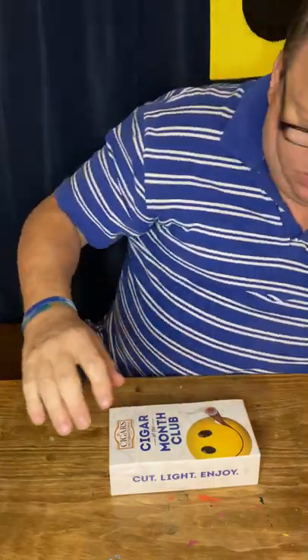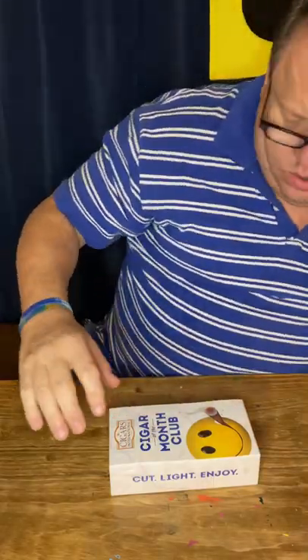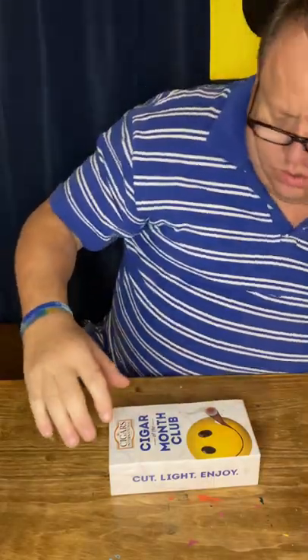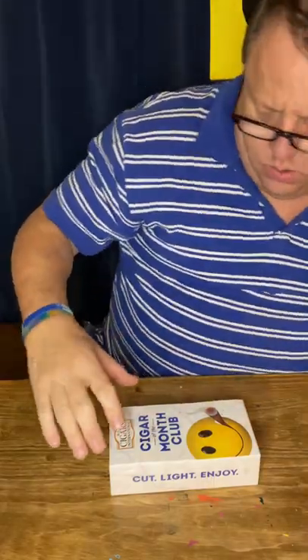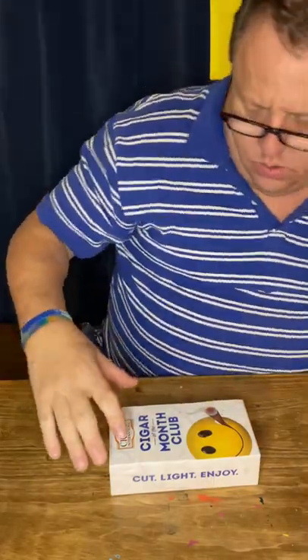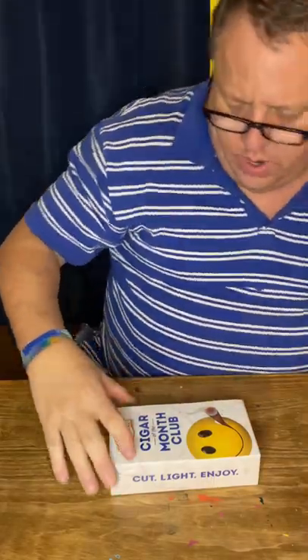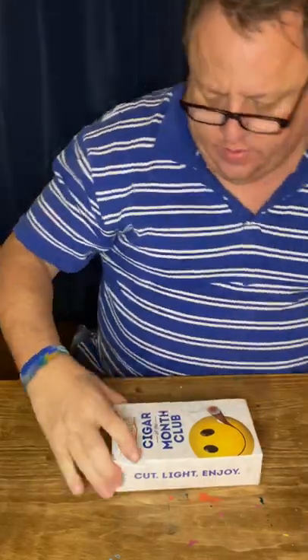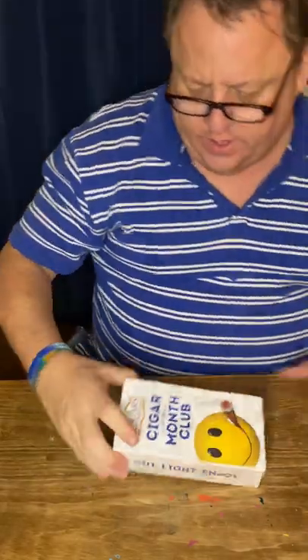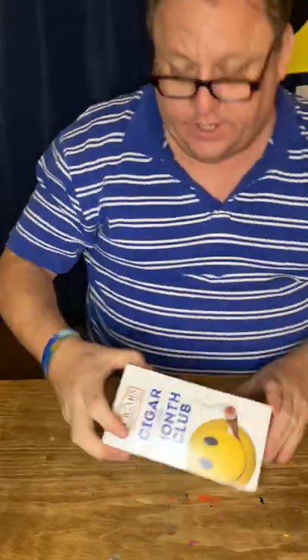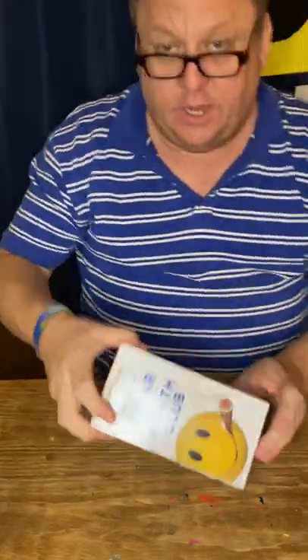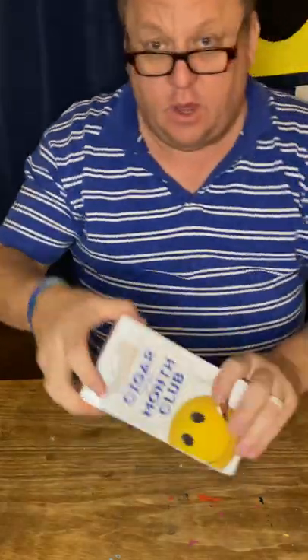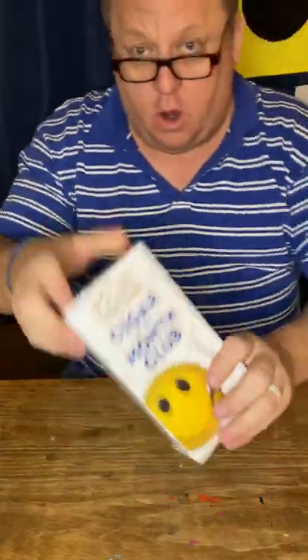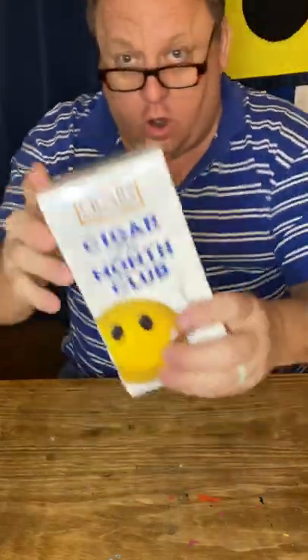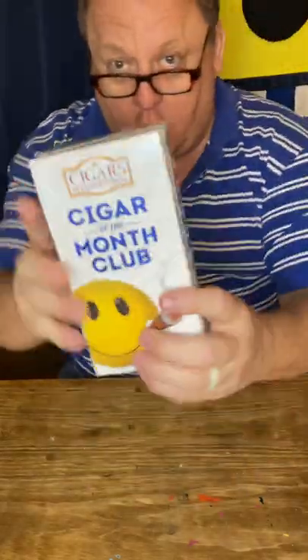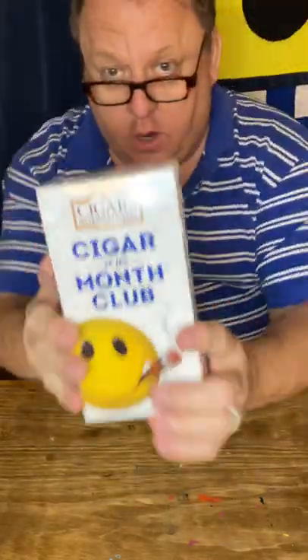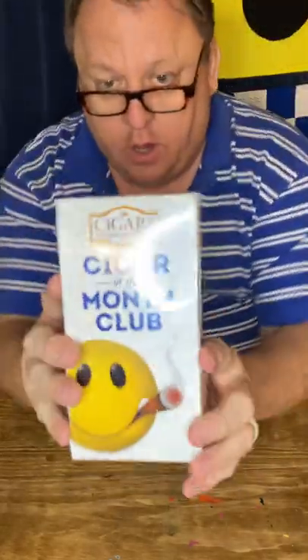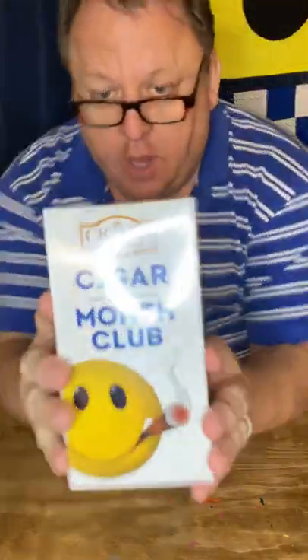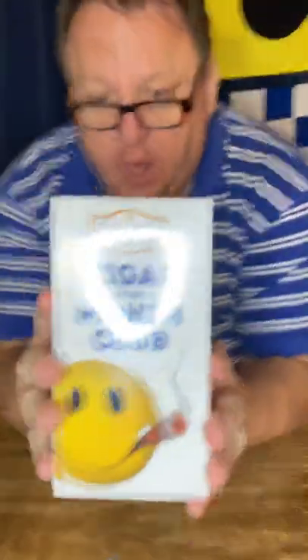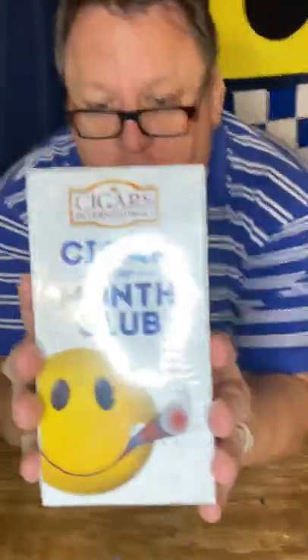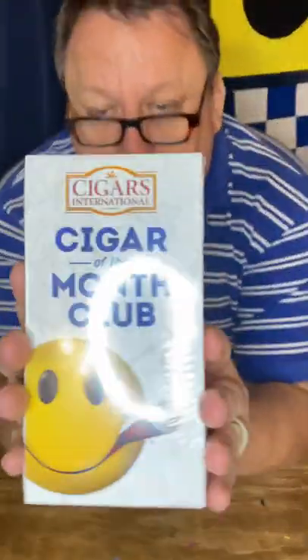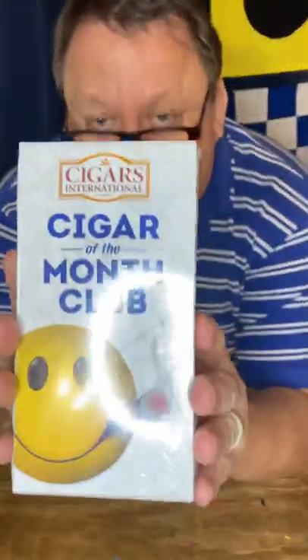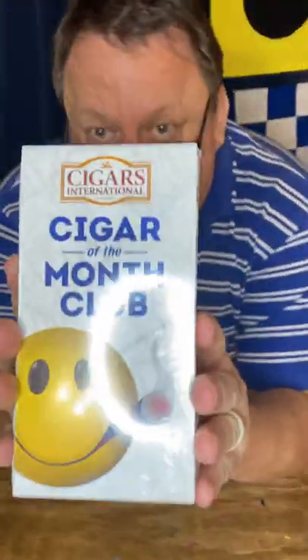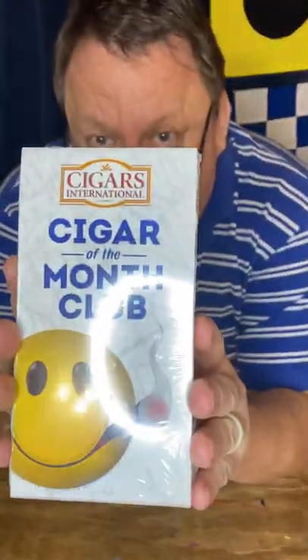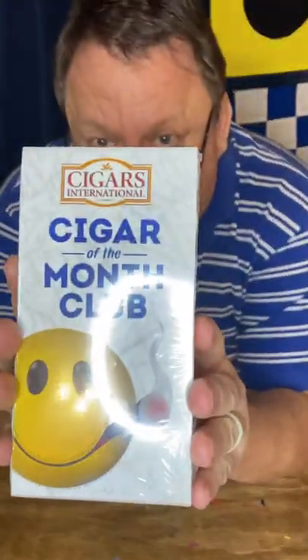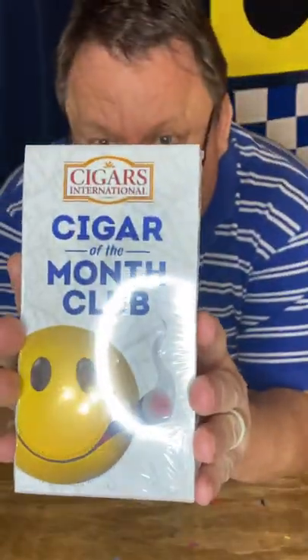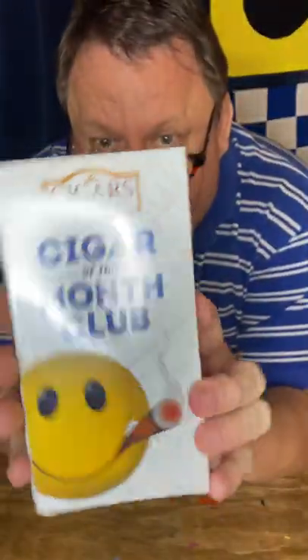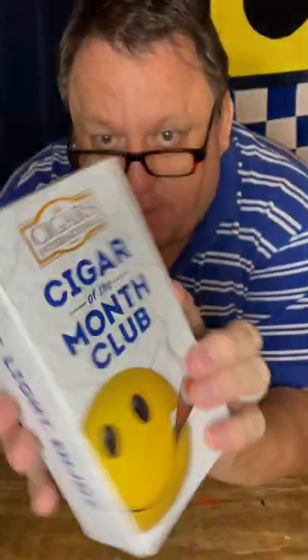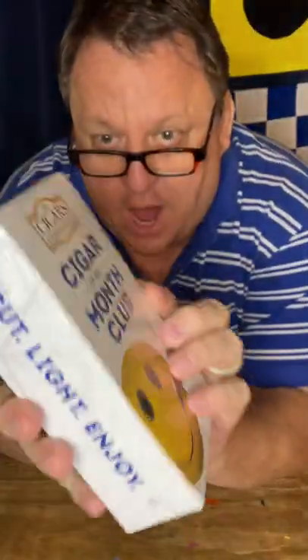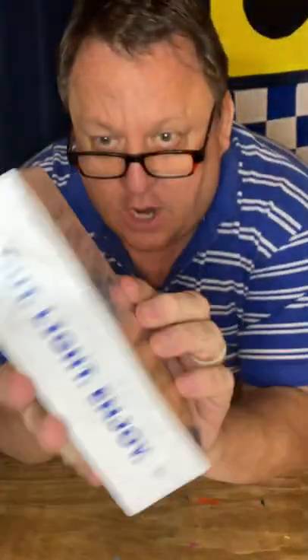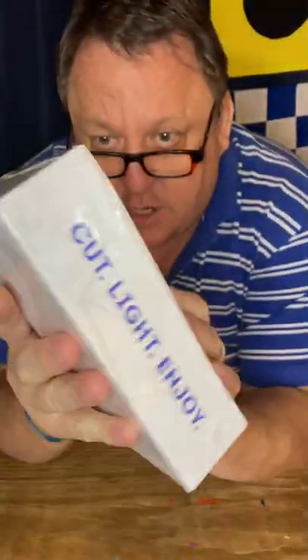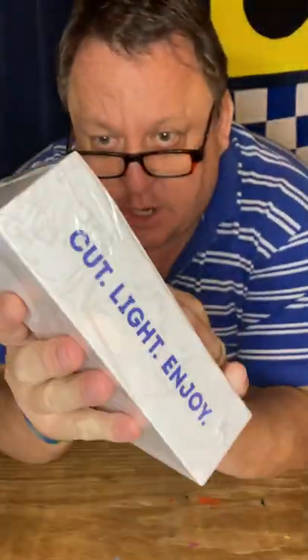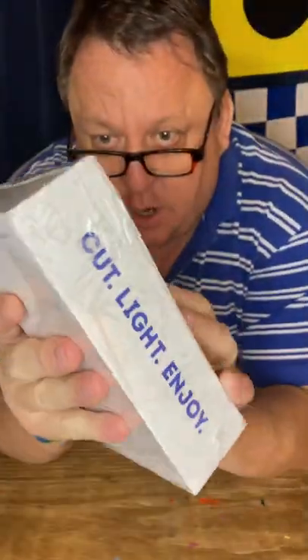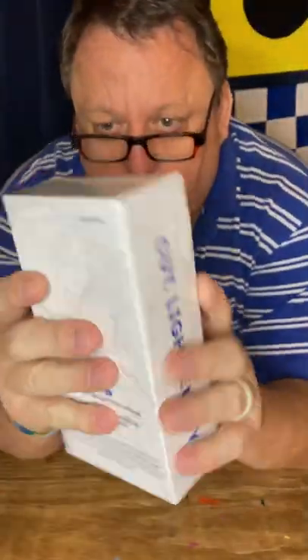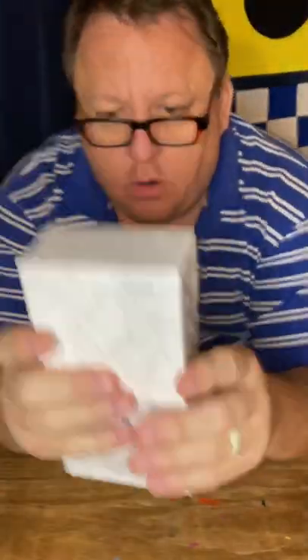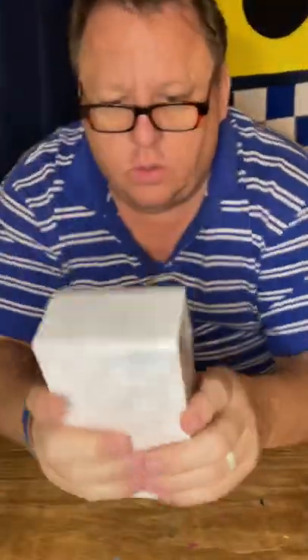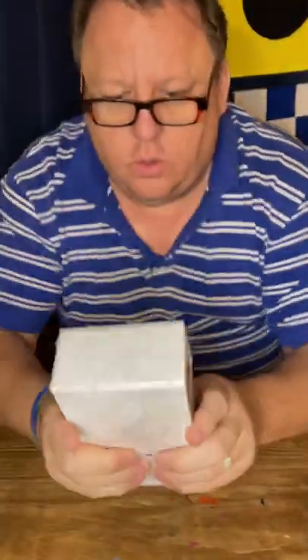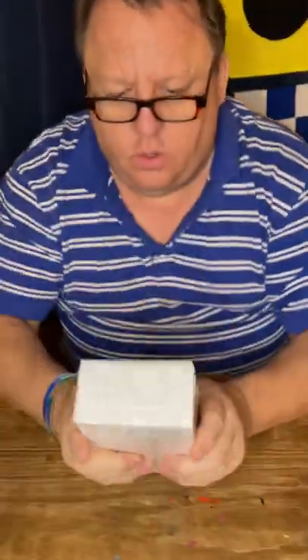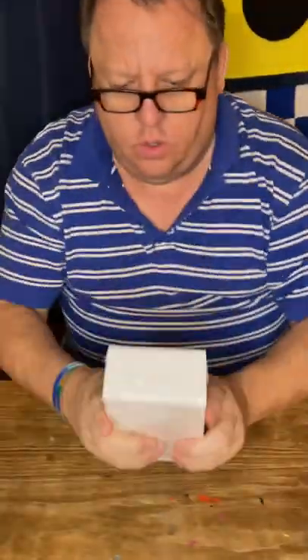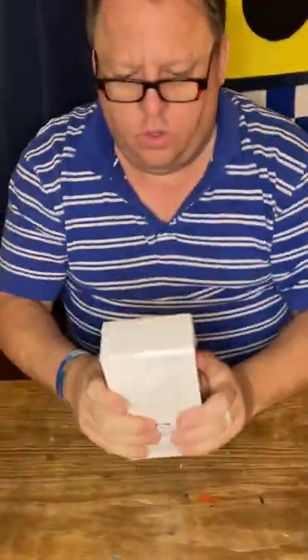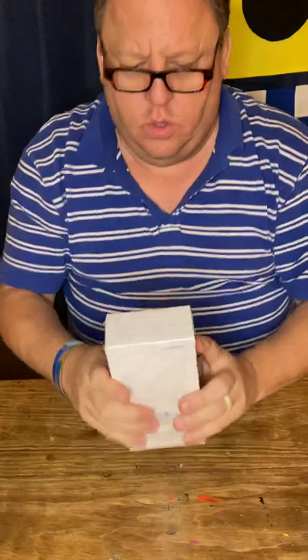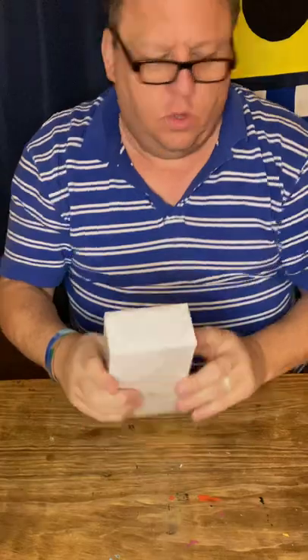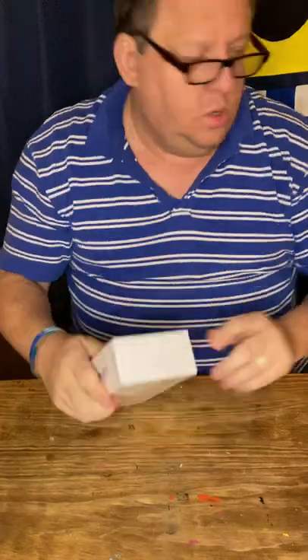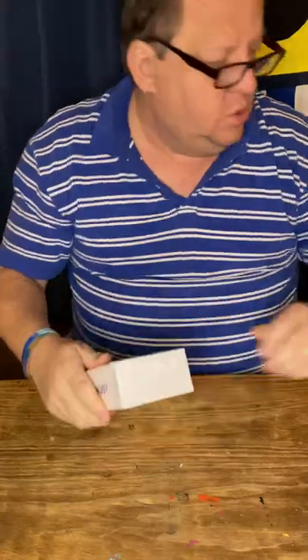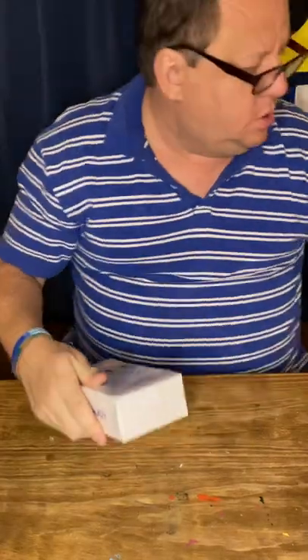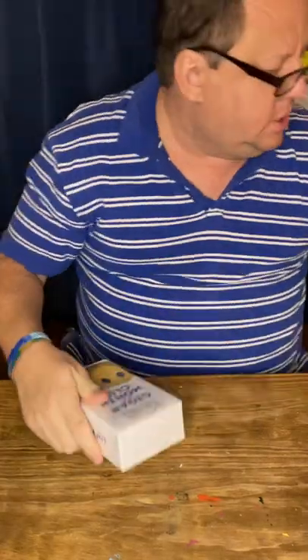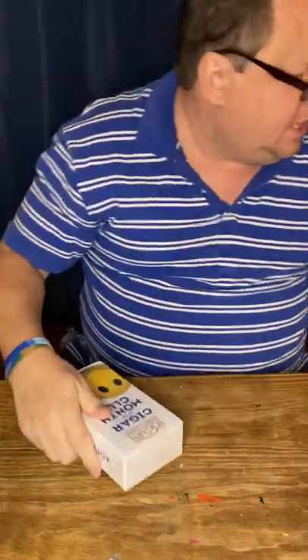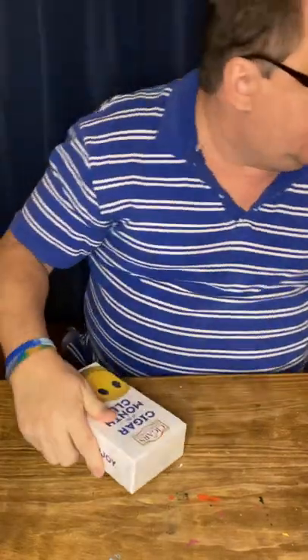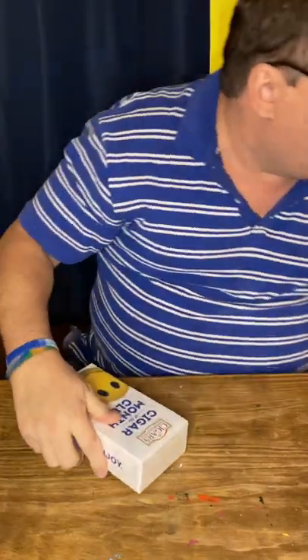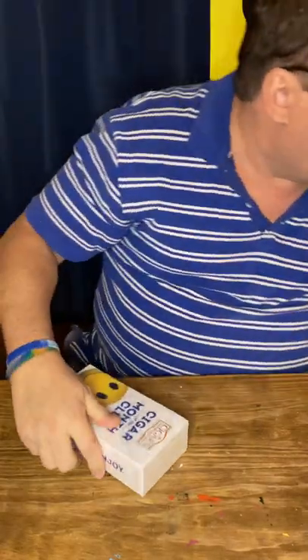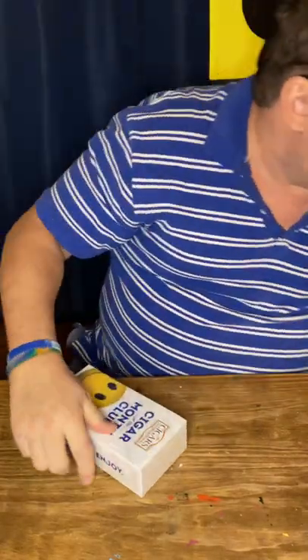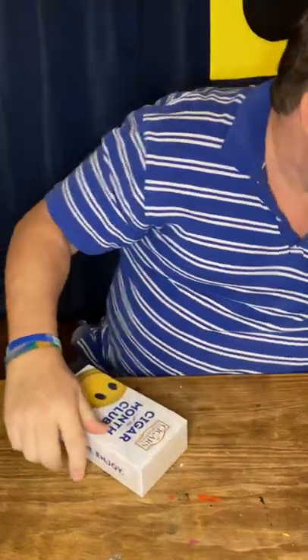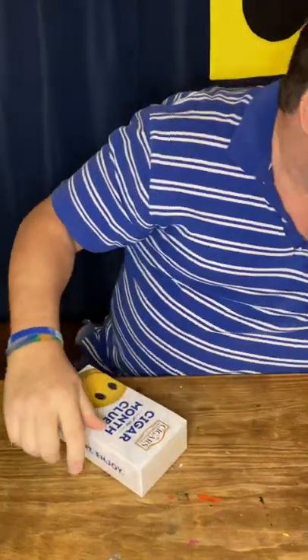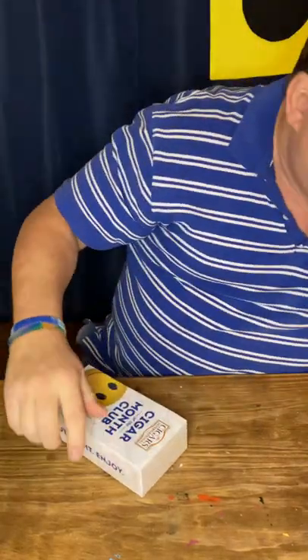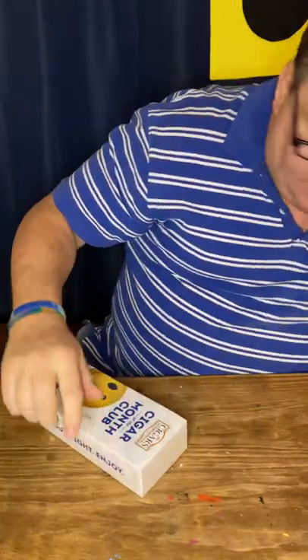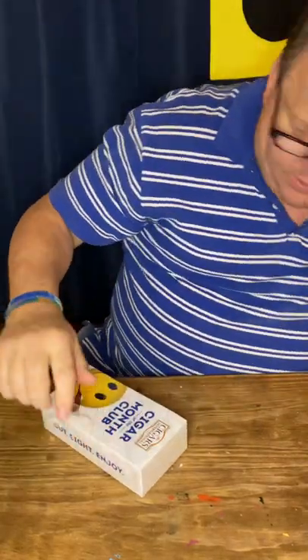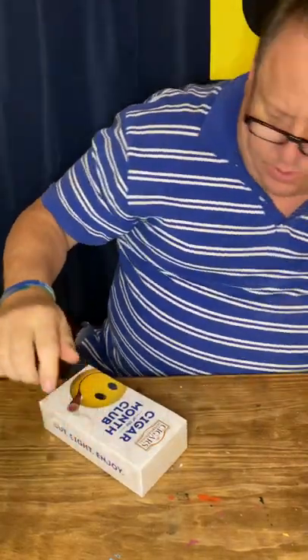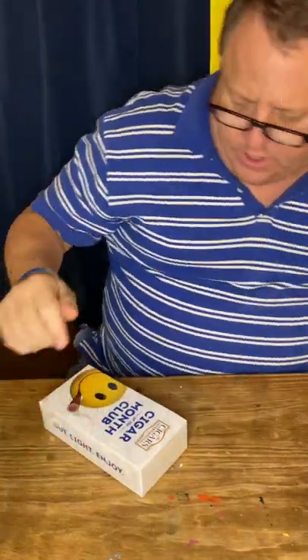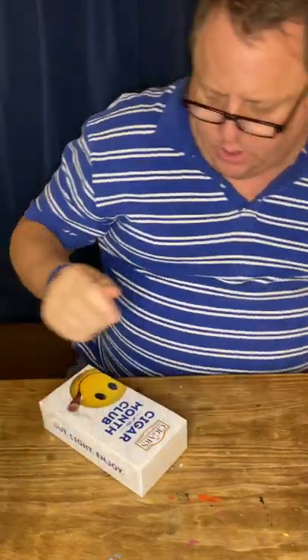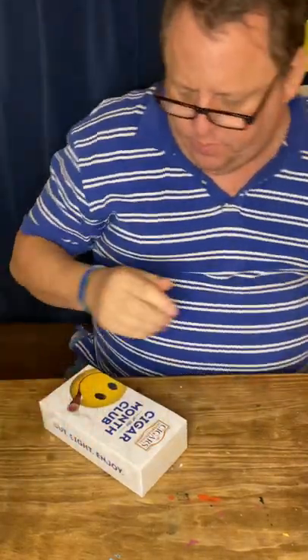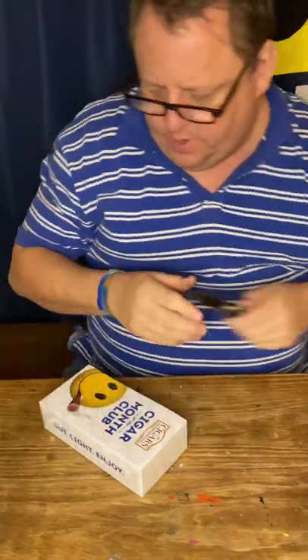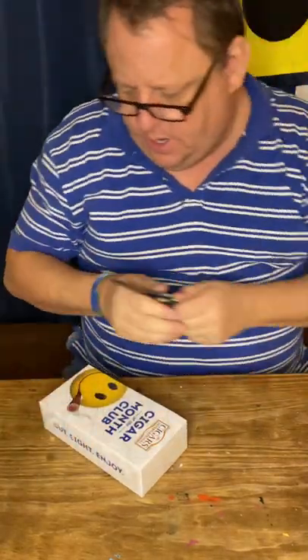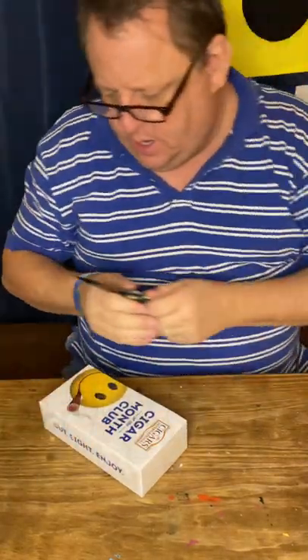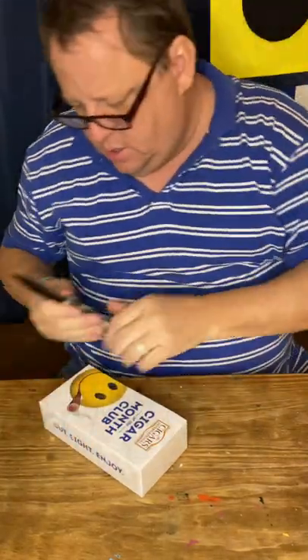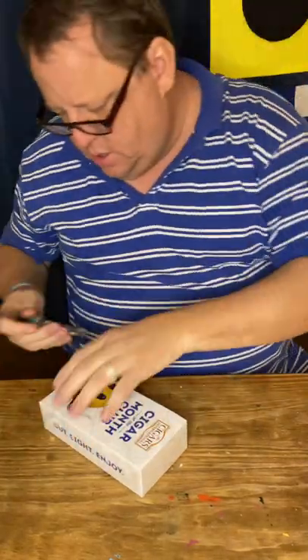We have the Cigar International box here. Check it out — a little nice box; I can open that up.